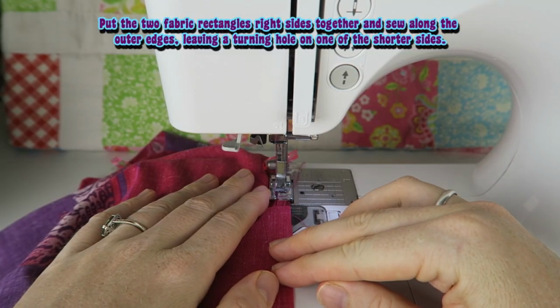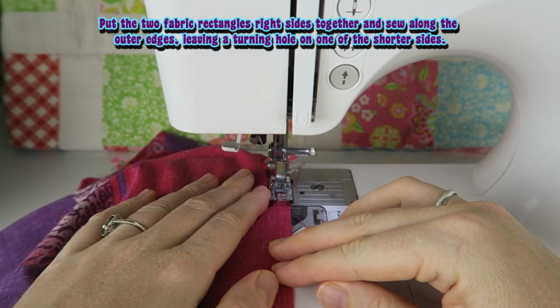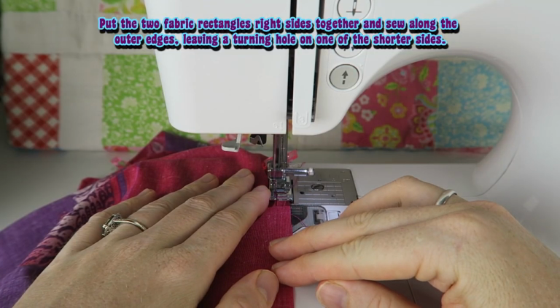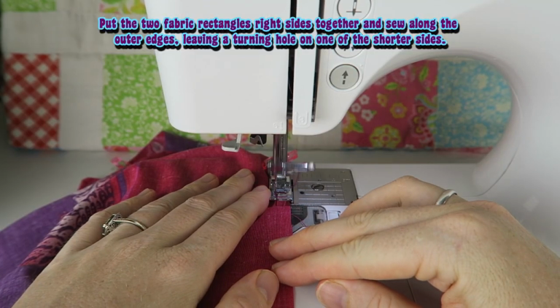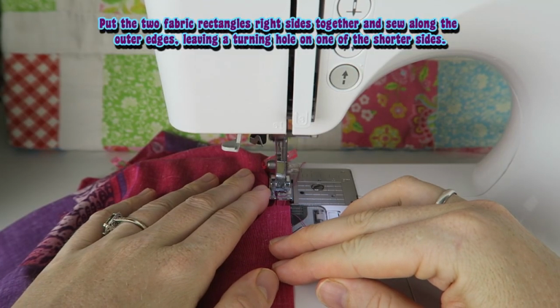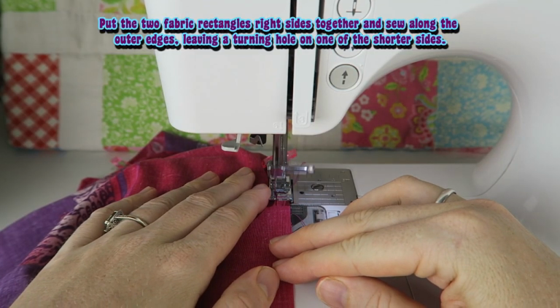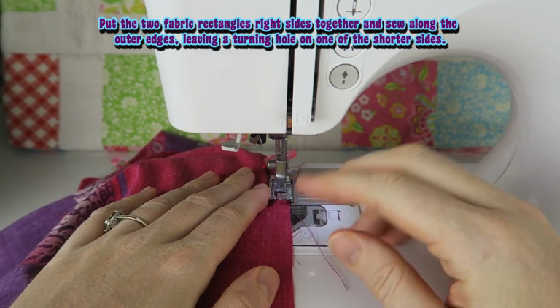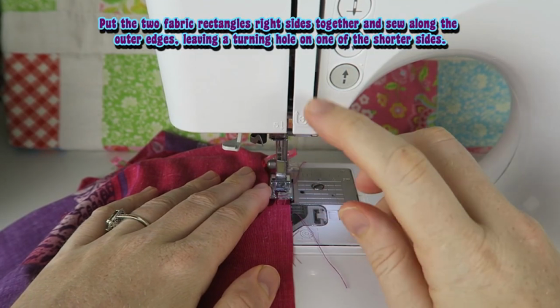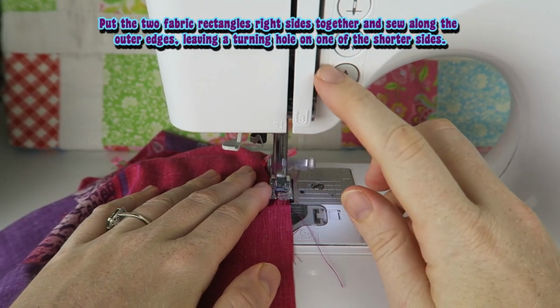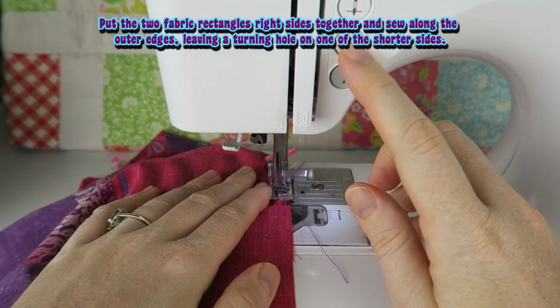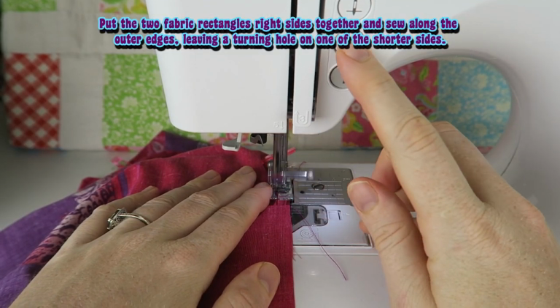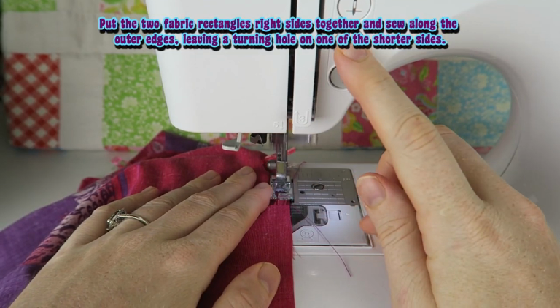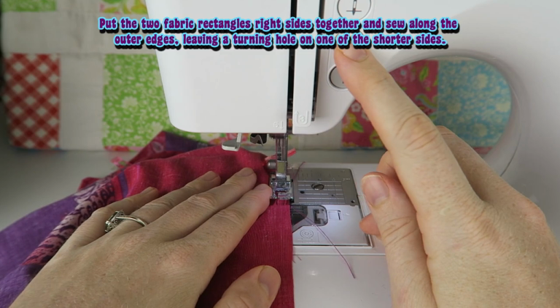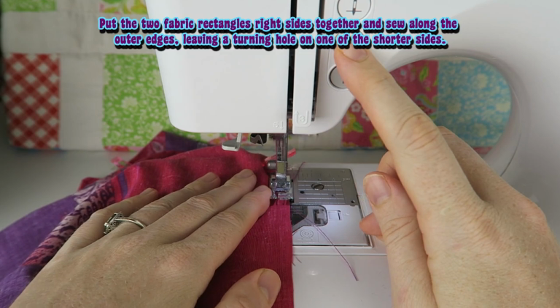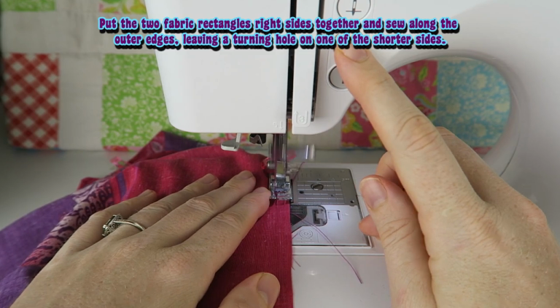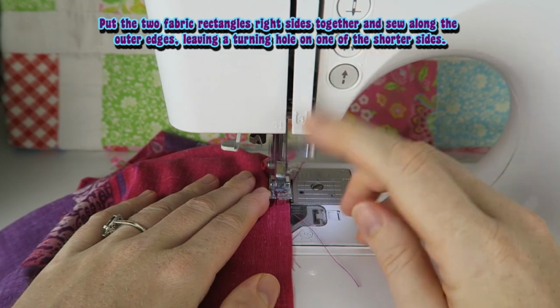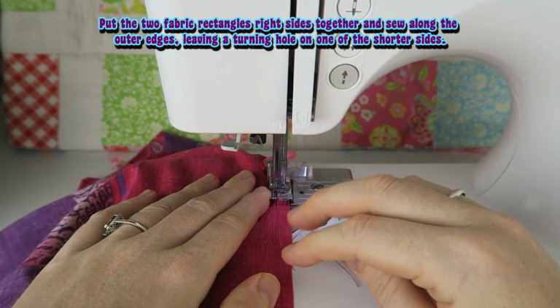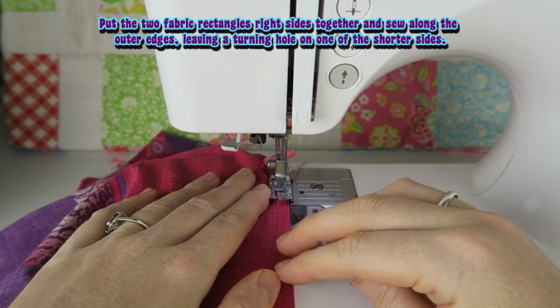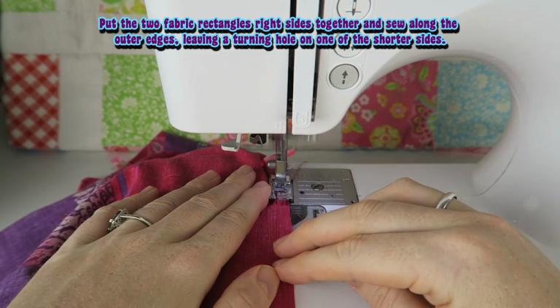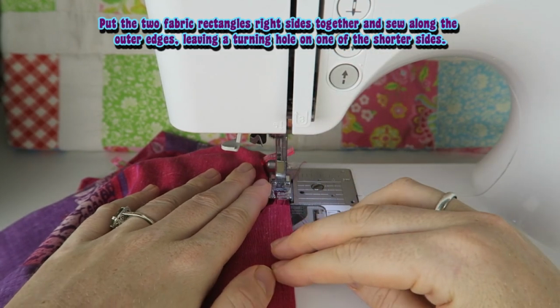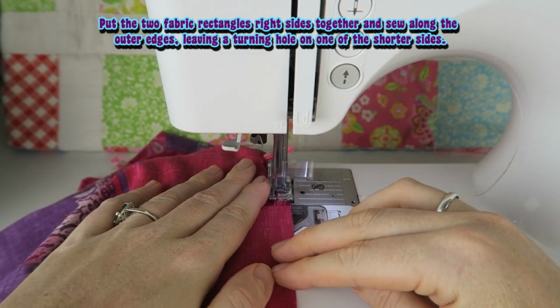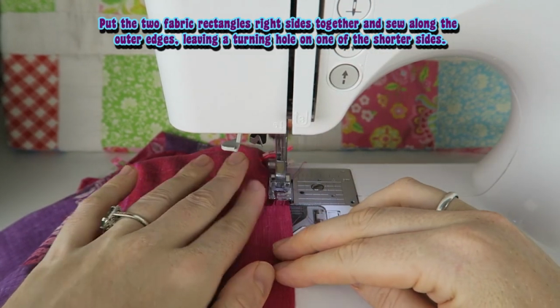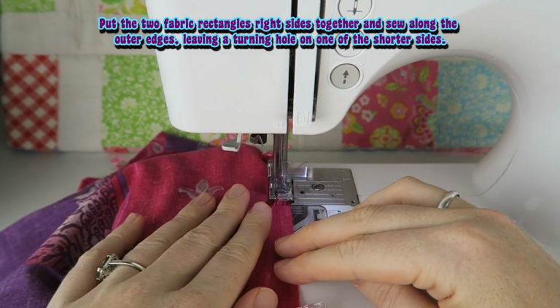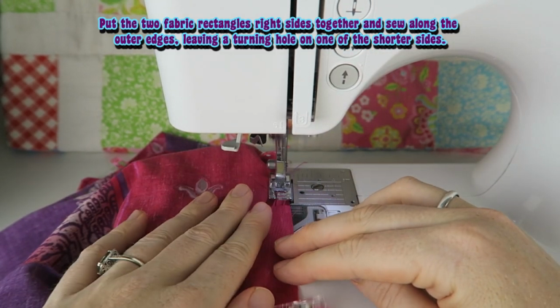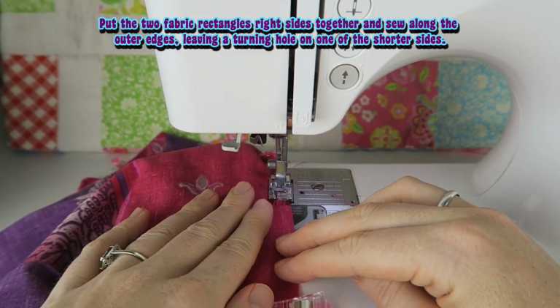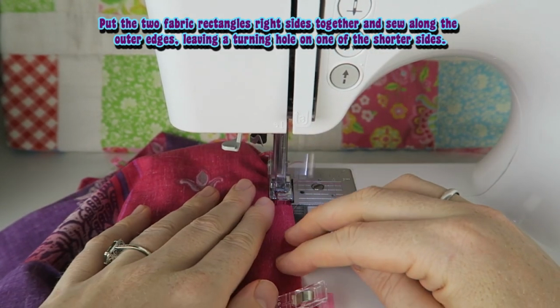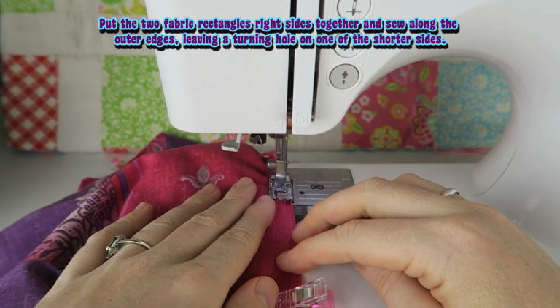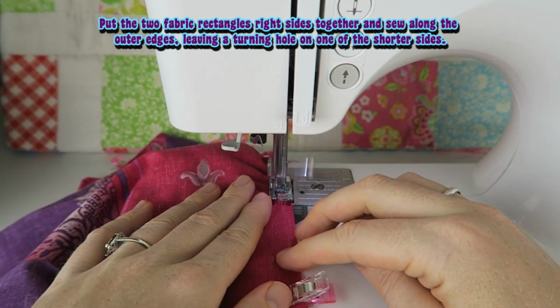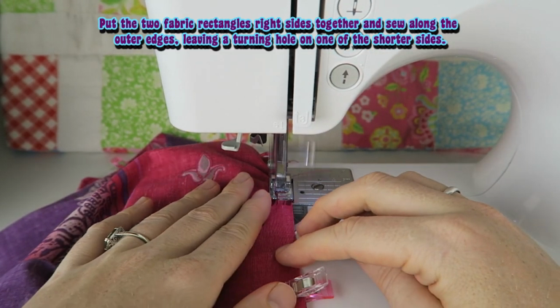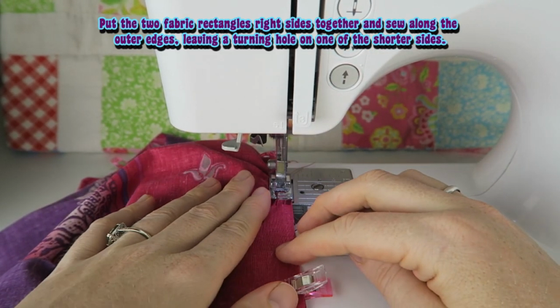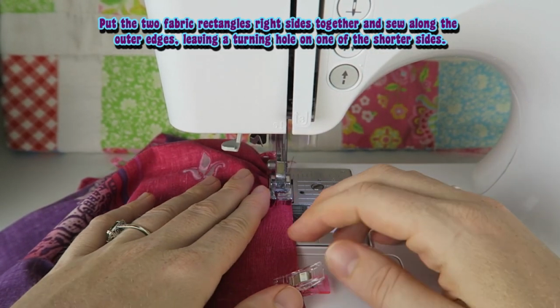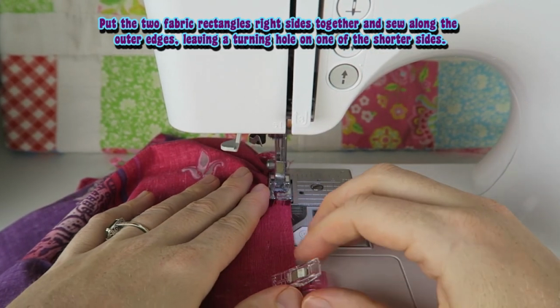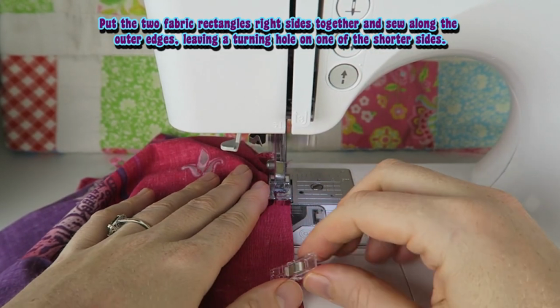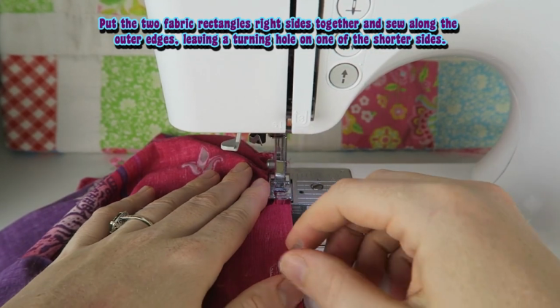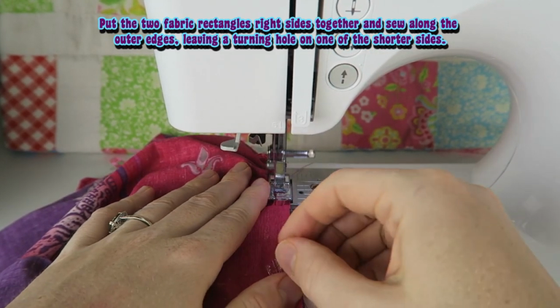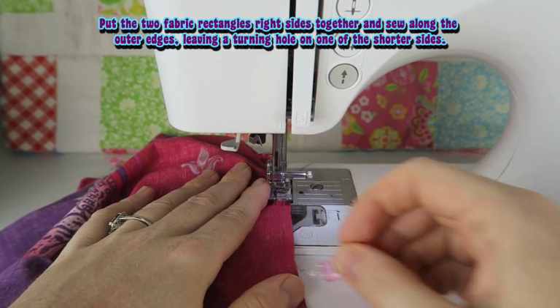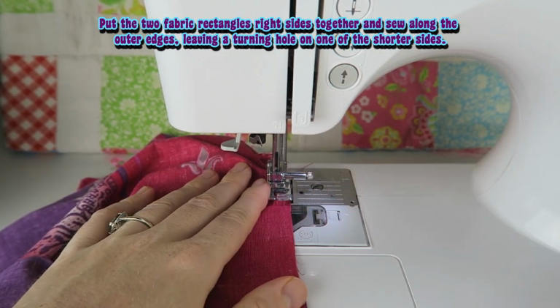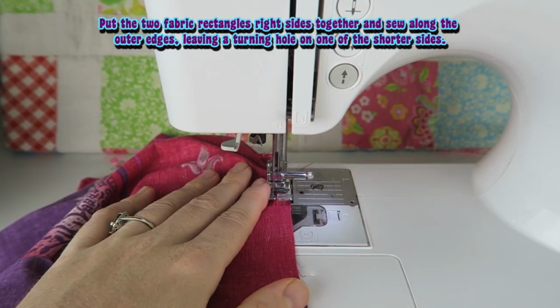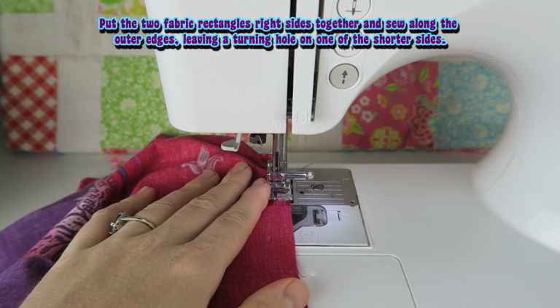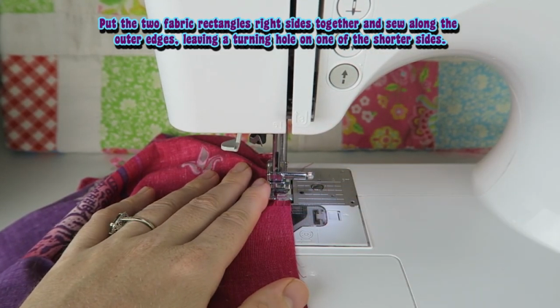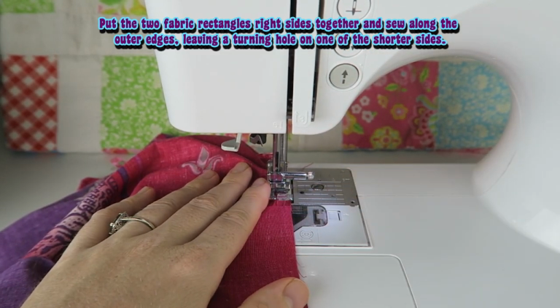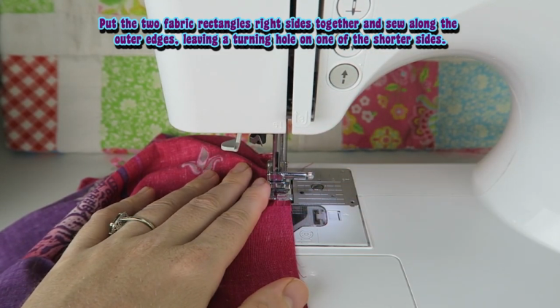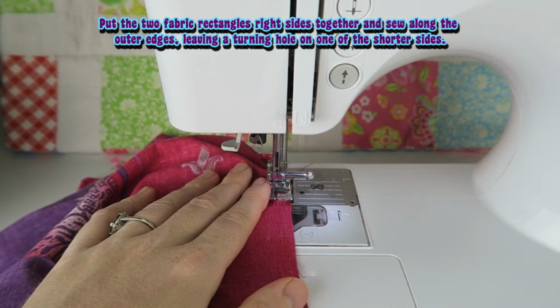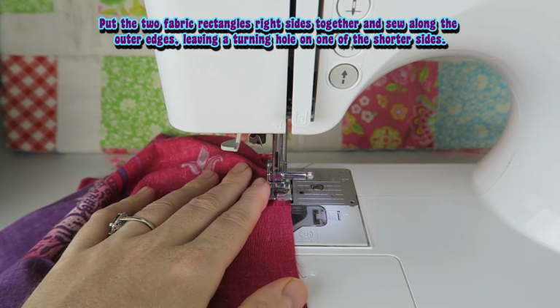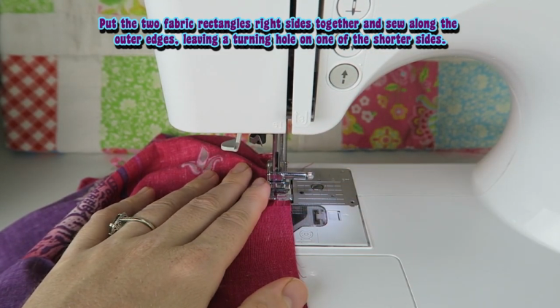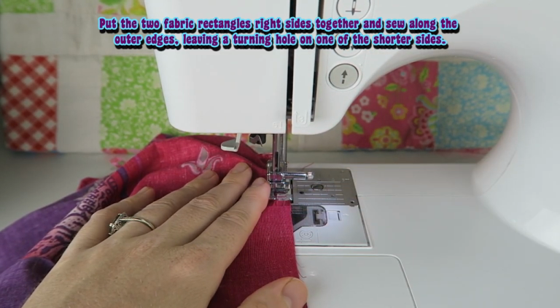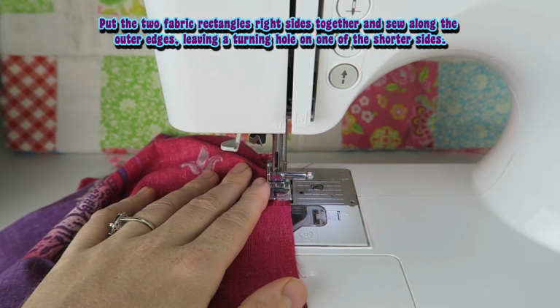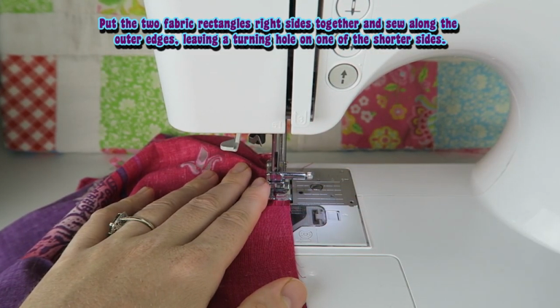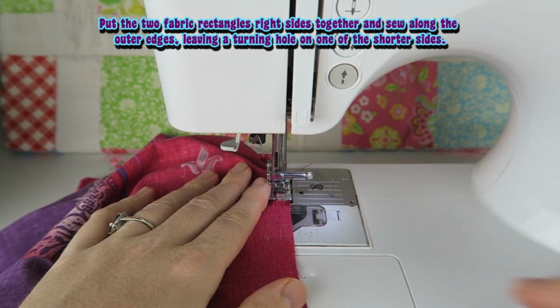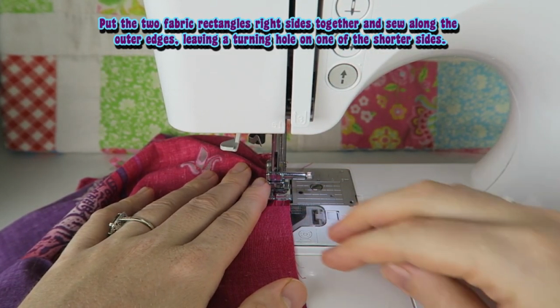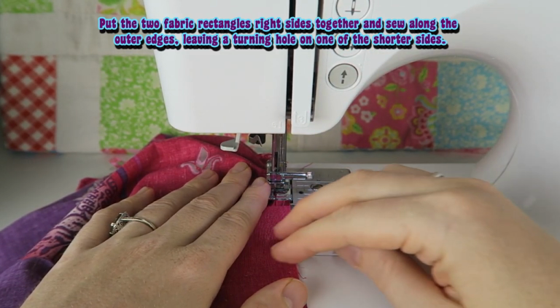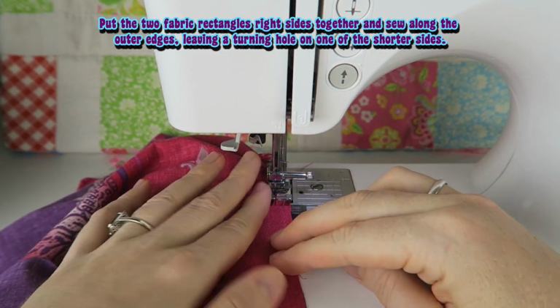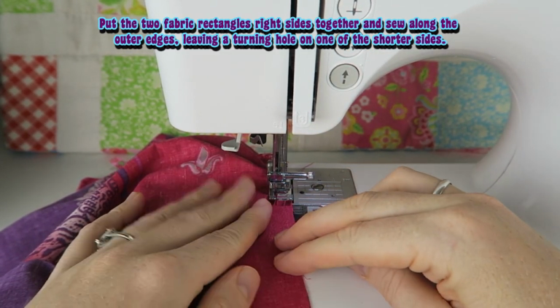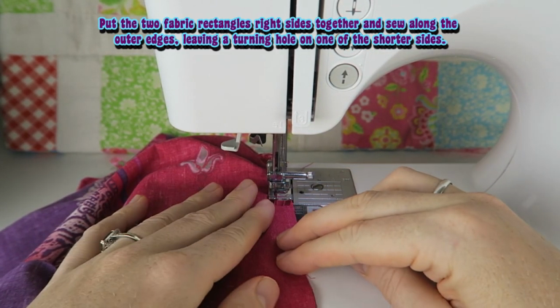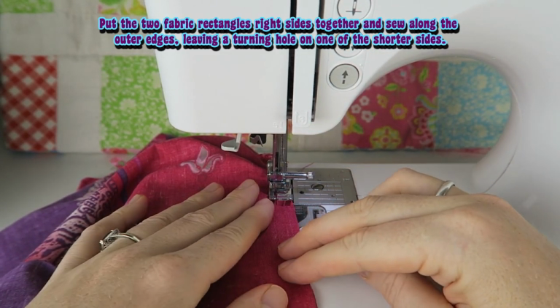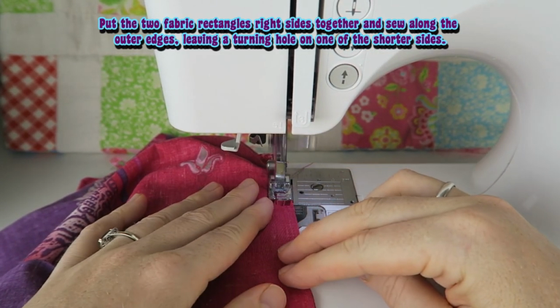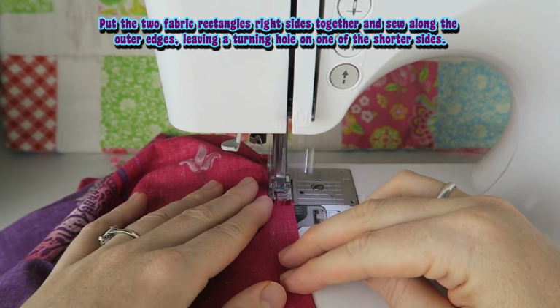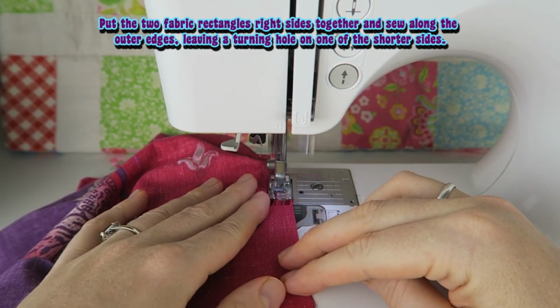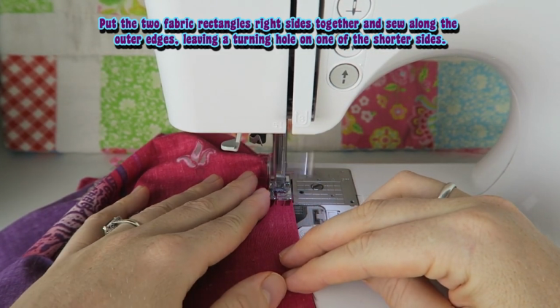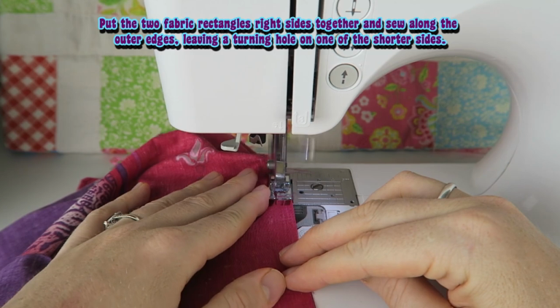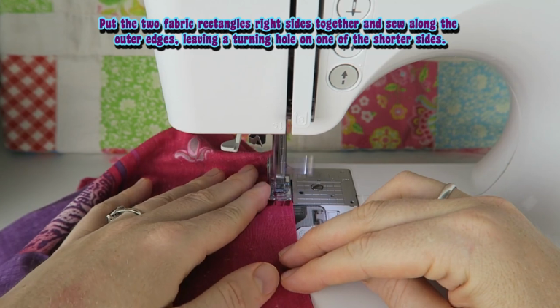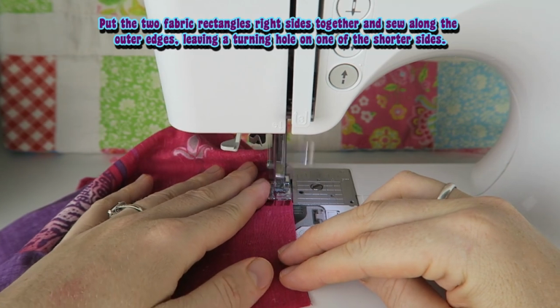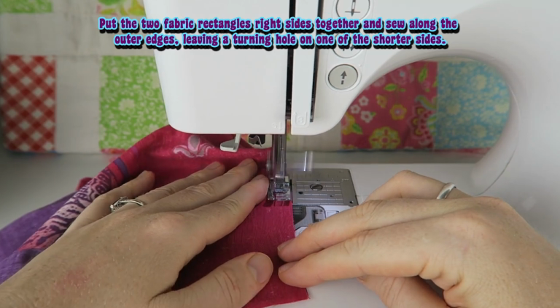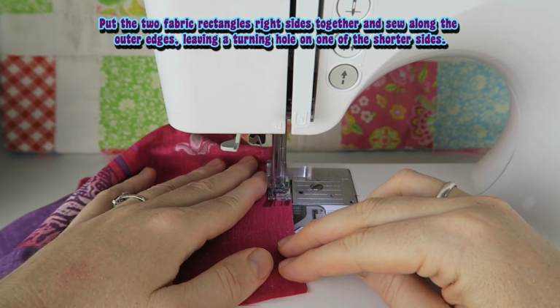Put the two fabric rectangles right sides together and sew along the outer edges, leaving a turning hole on one of the shorter sides.